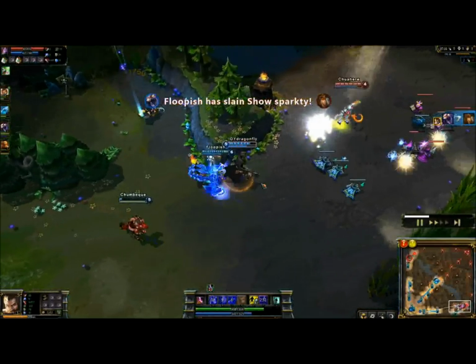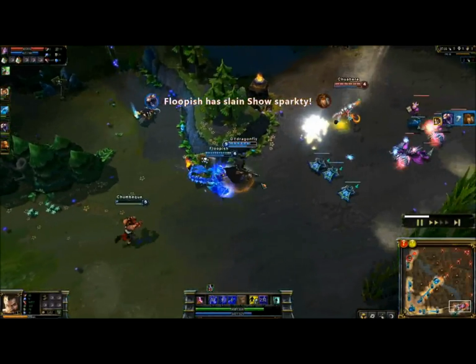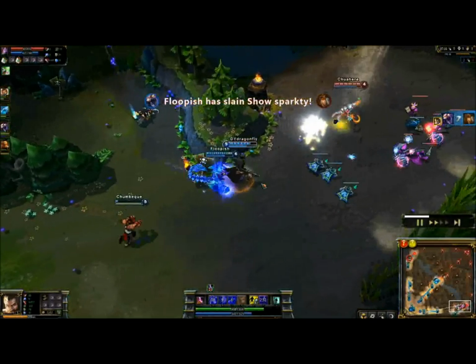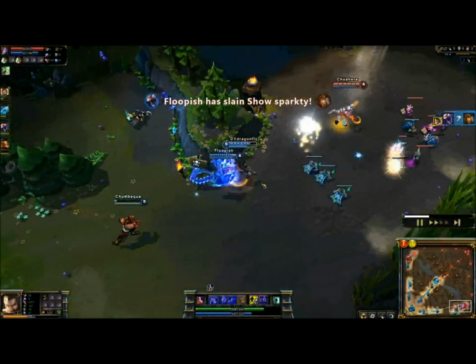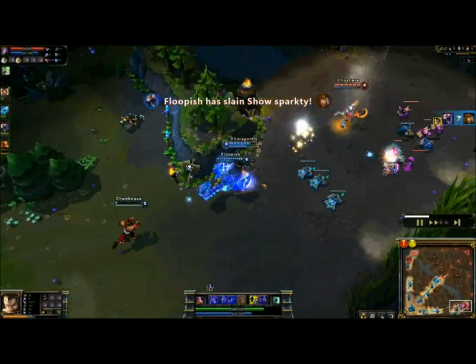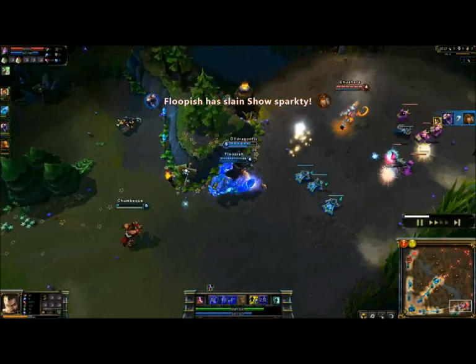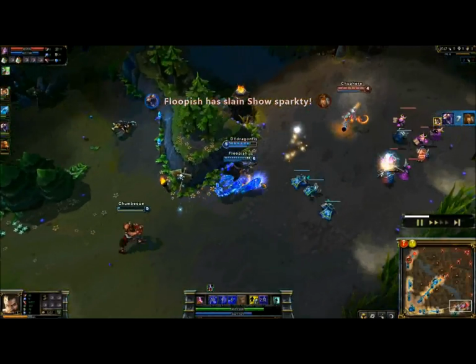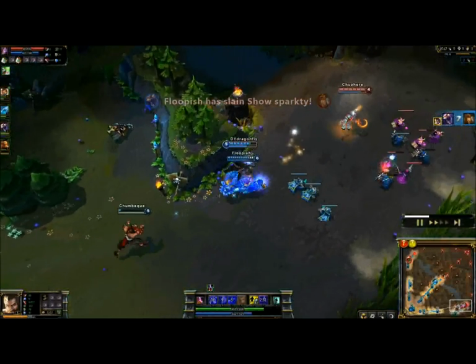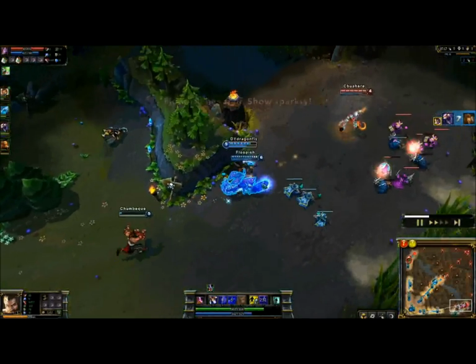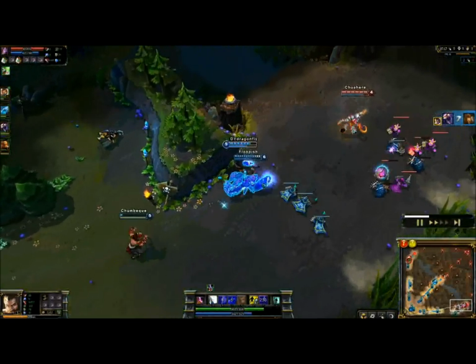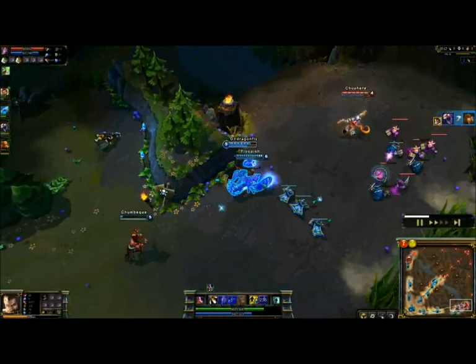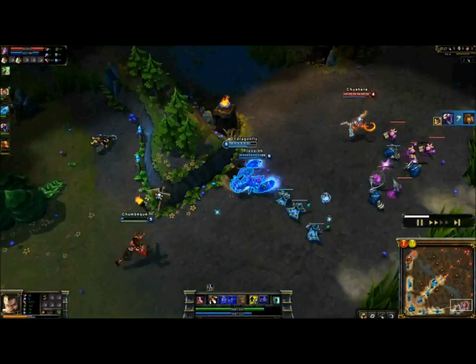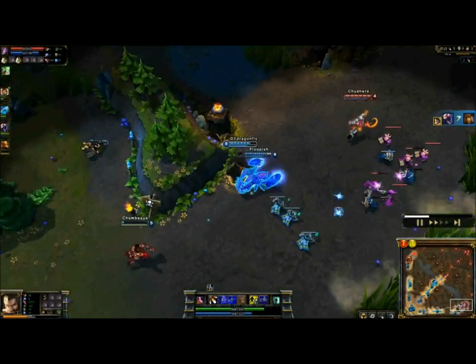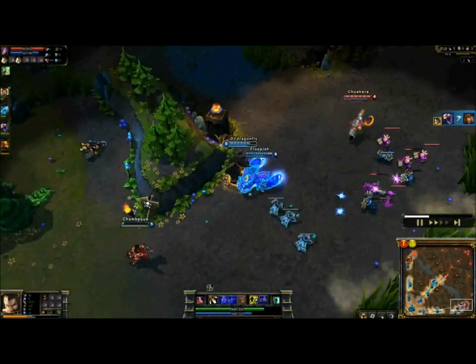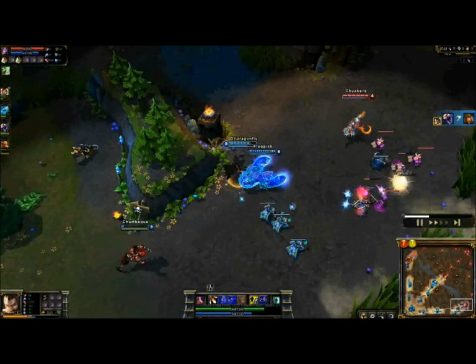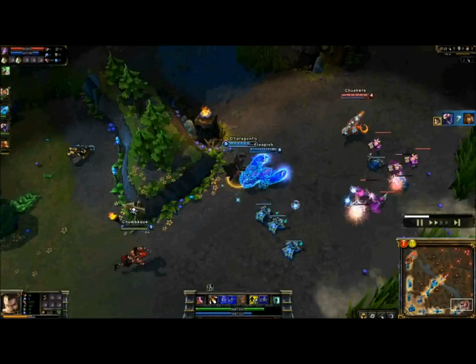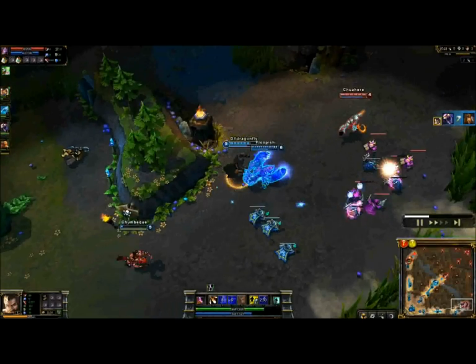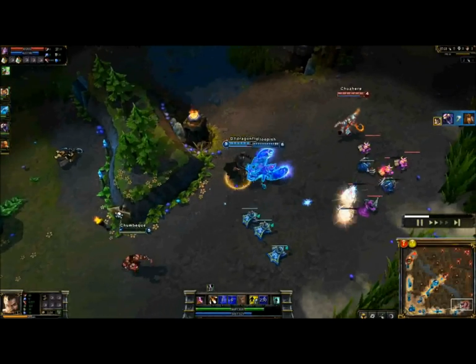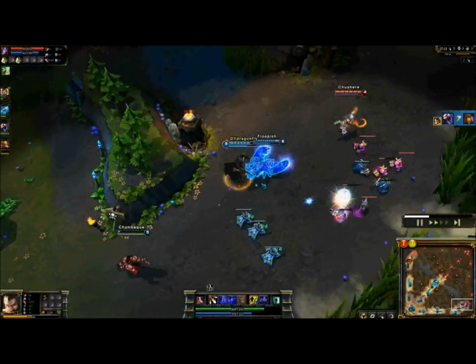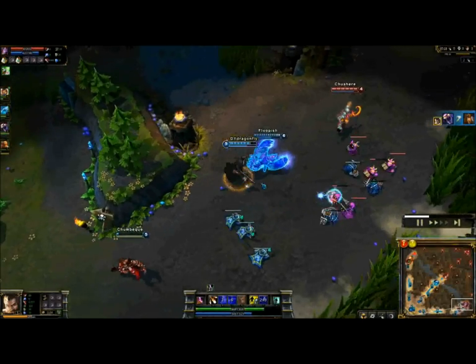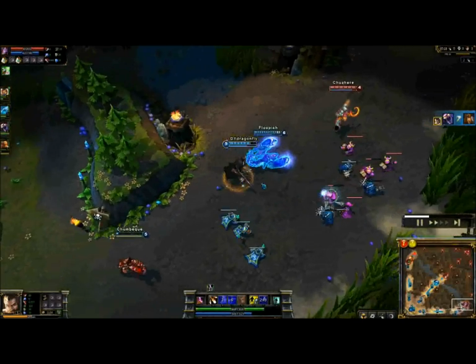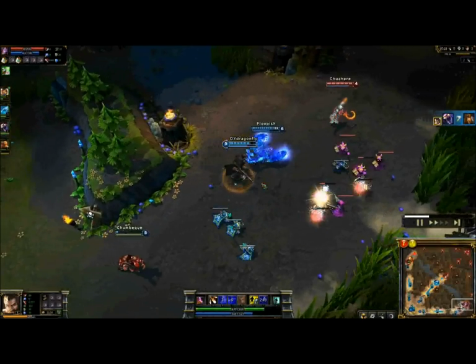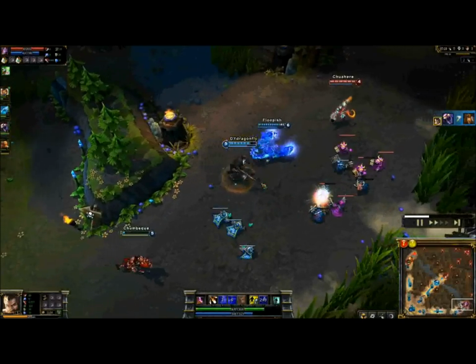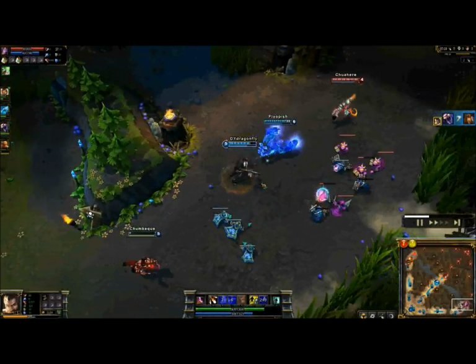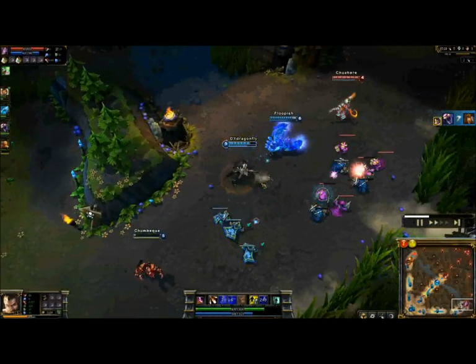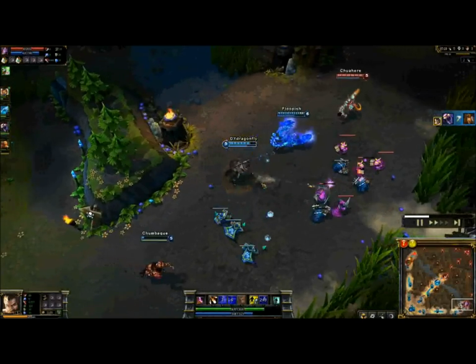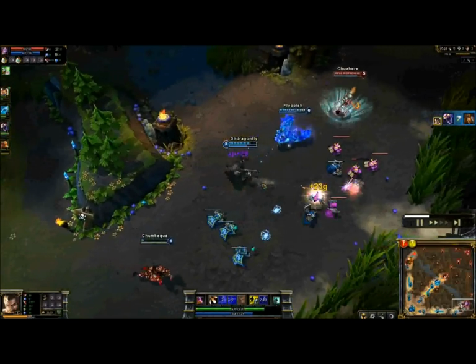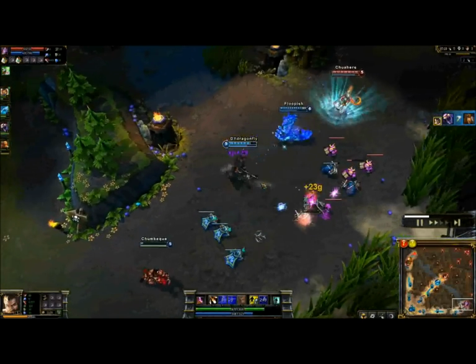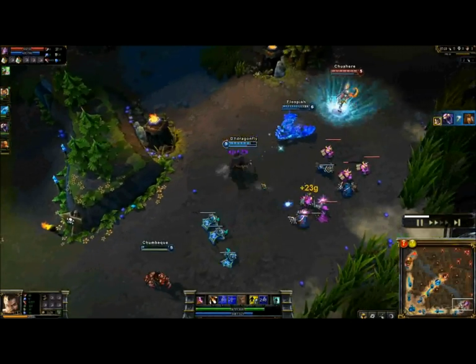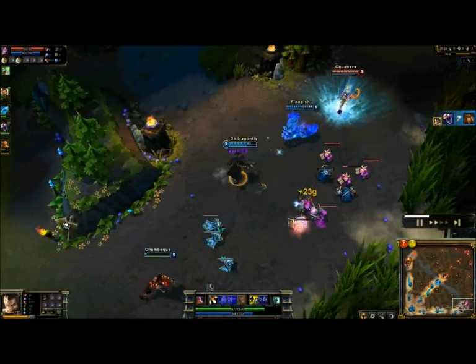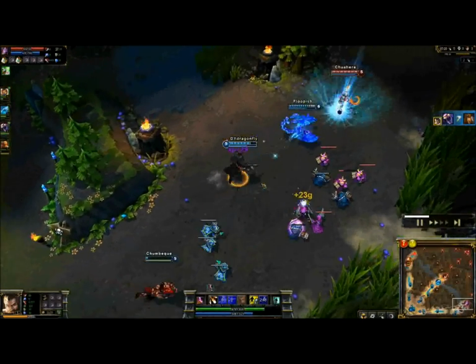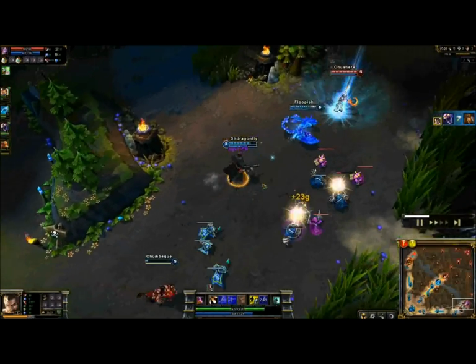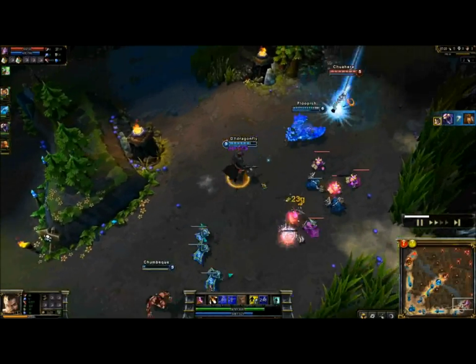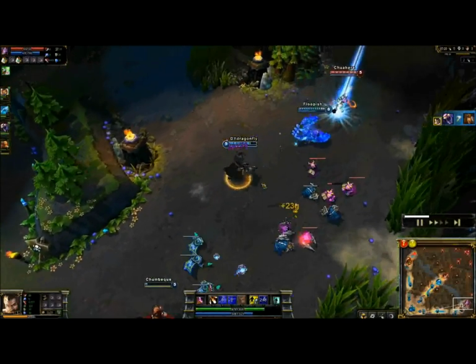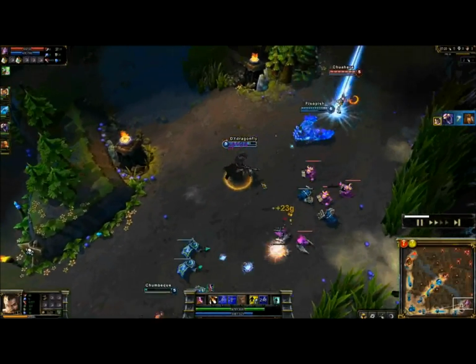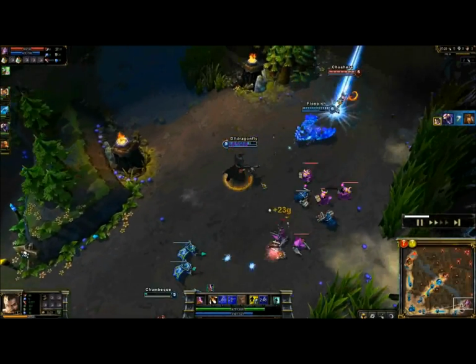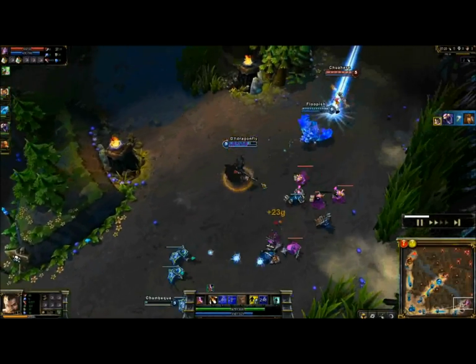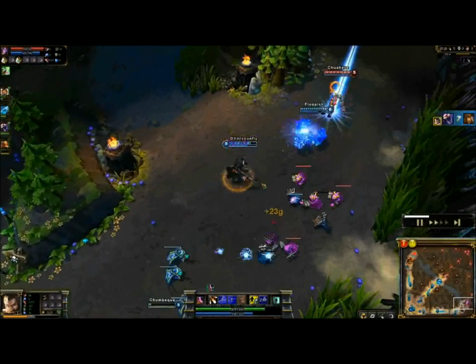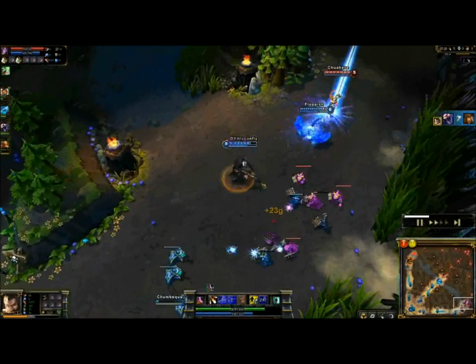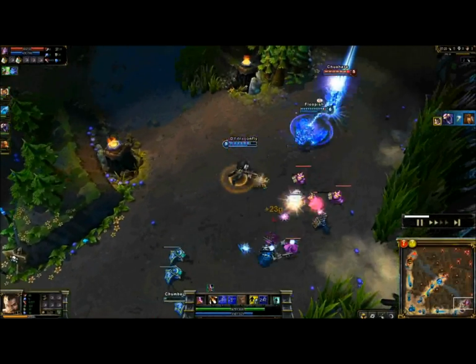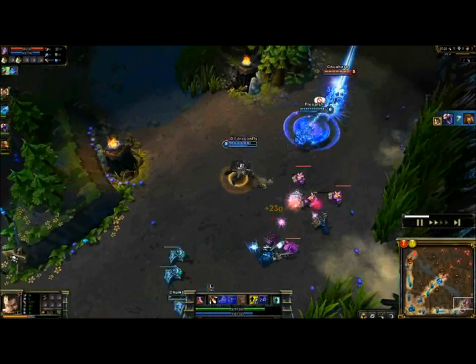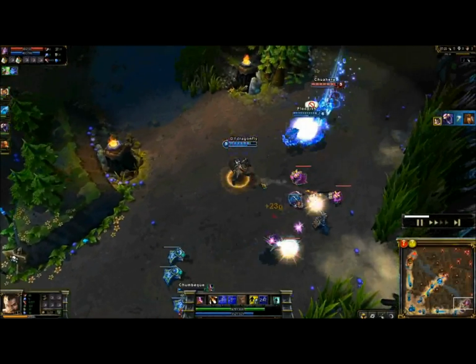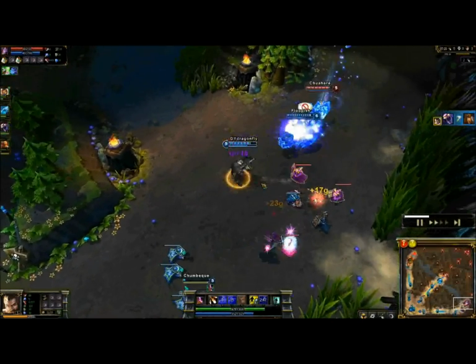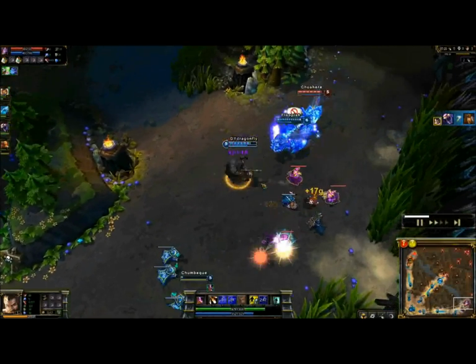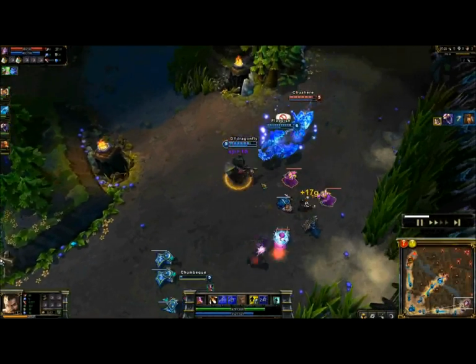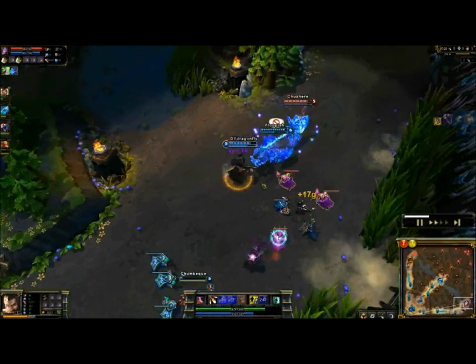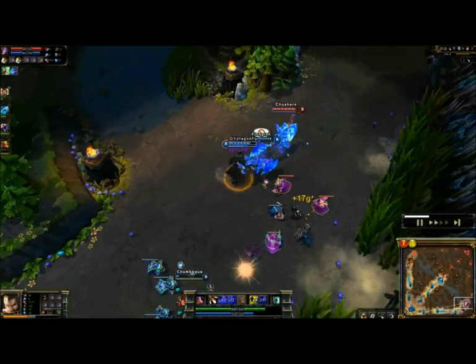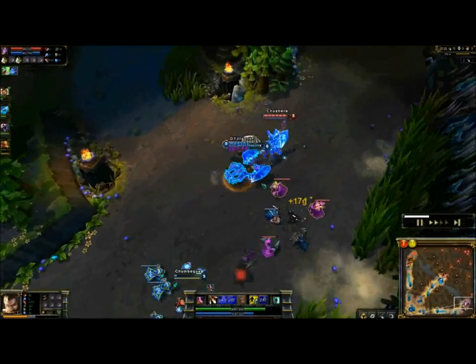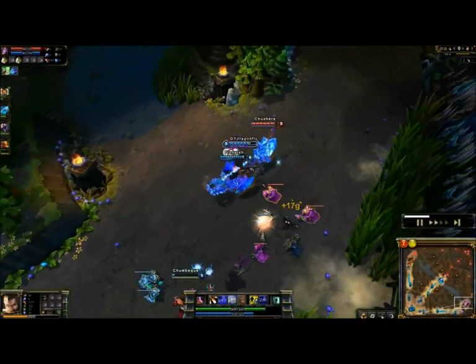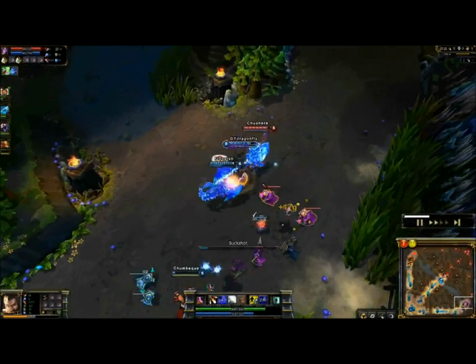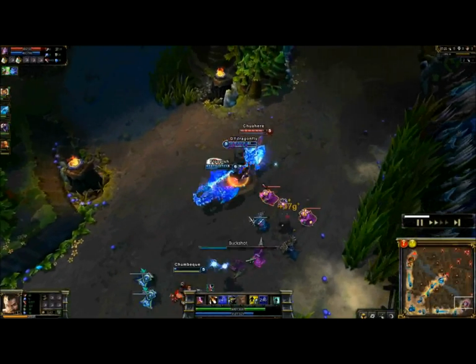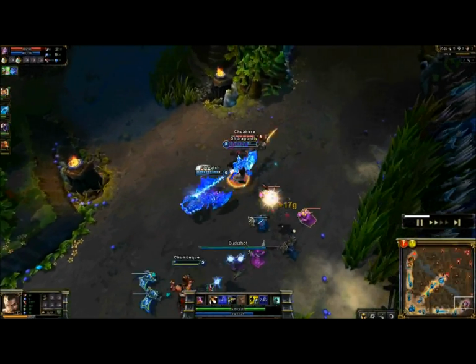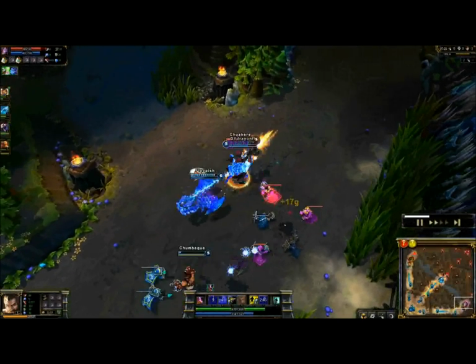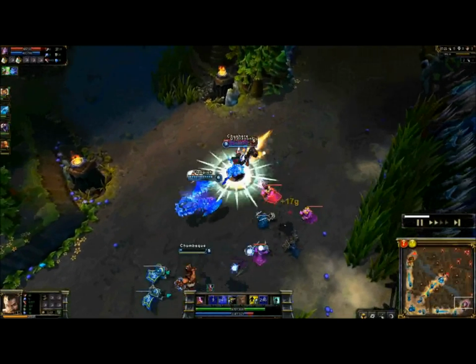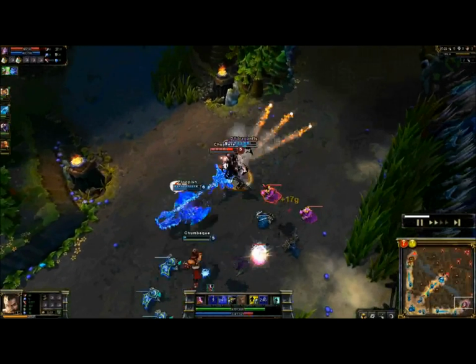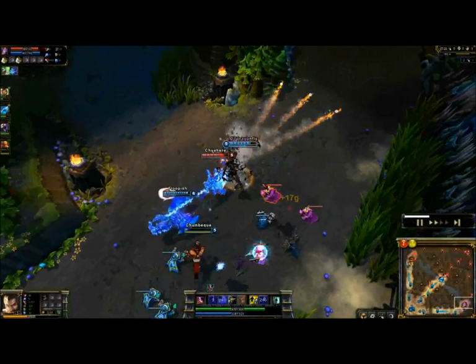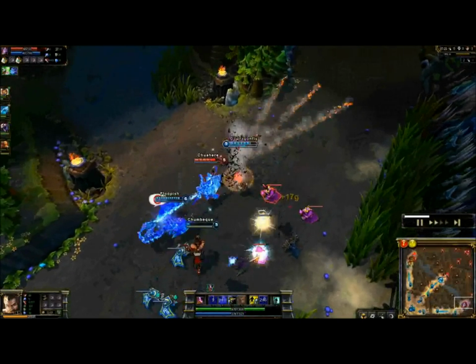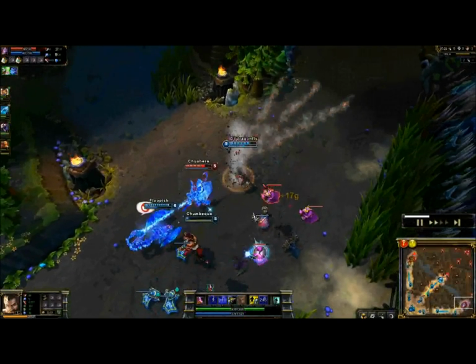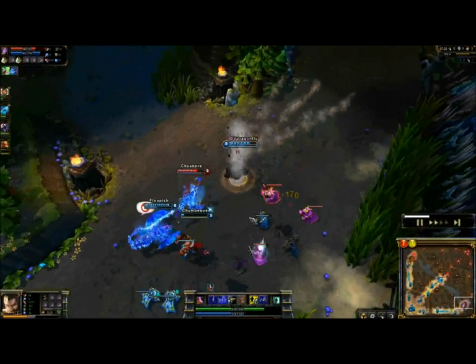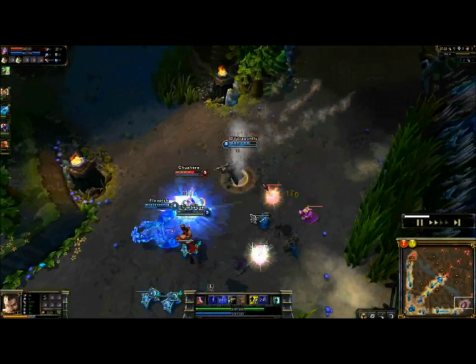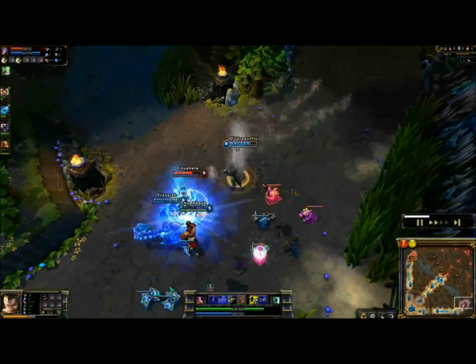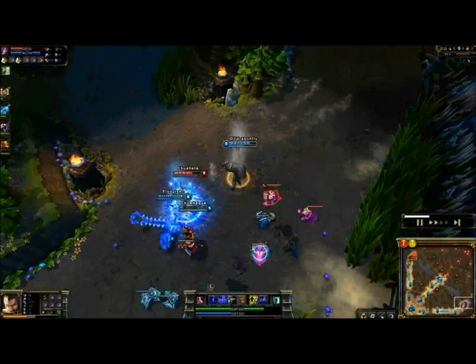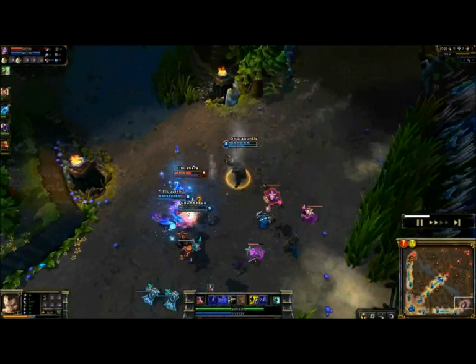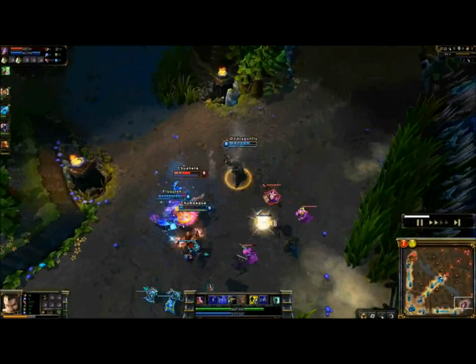Good AD carries include Ashe, Vayne, Caitlyn, and Graves. Good supports include Sona, Soraka, Janna, and Taric.